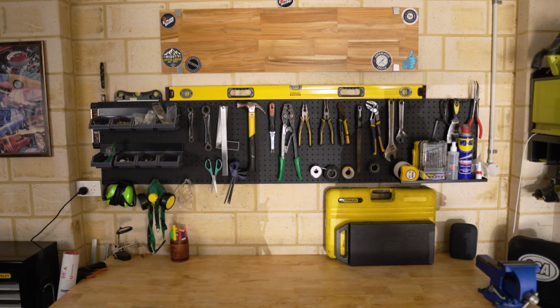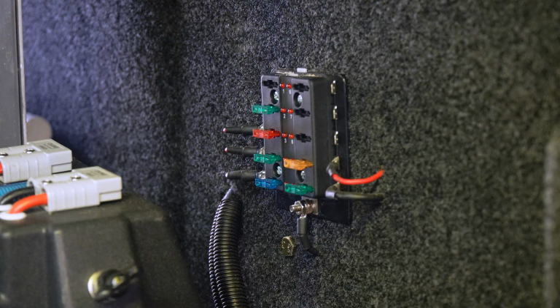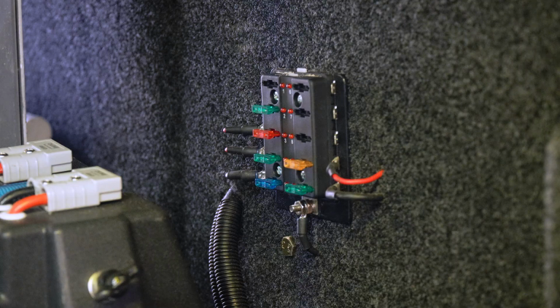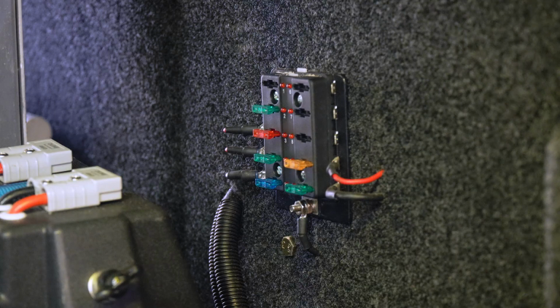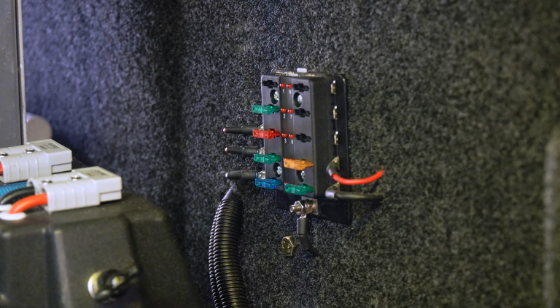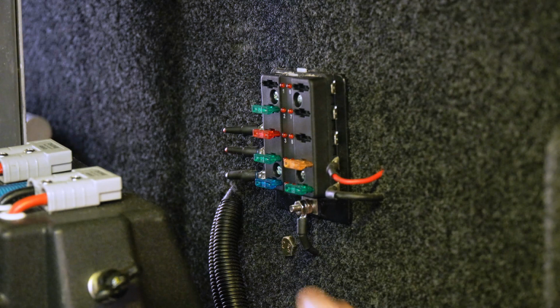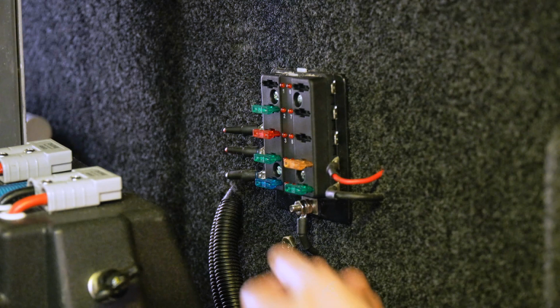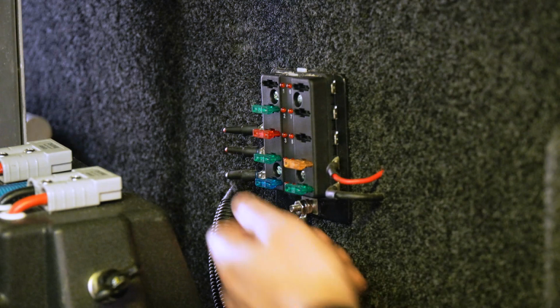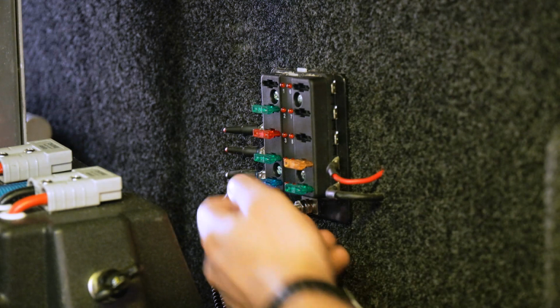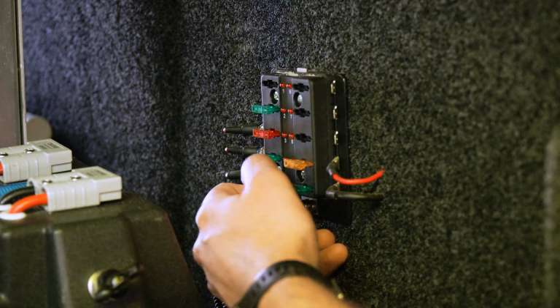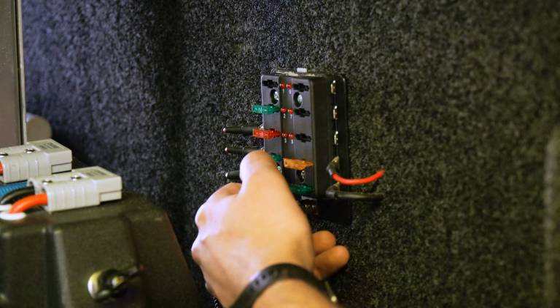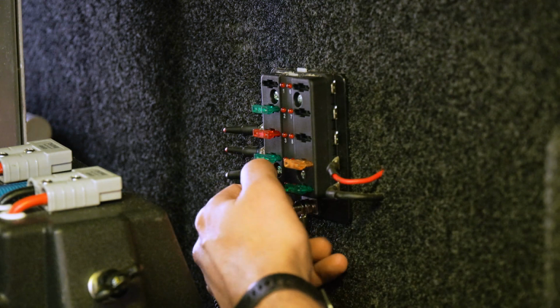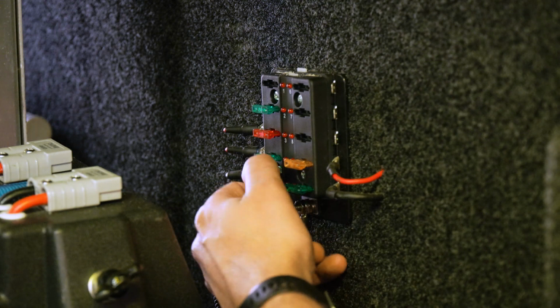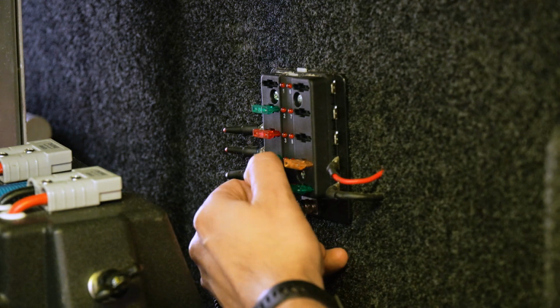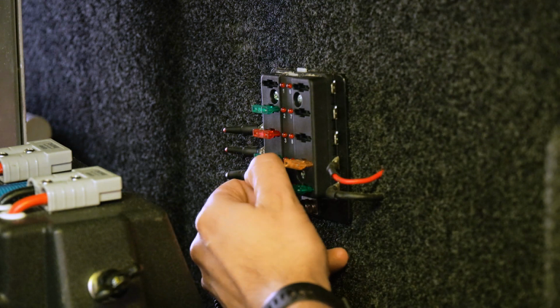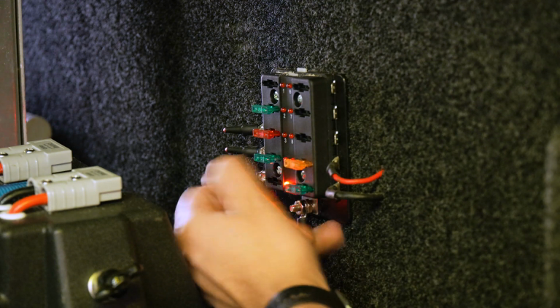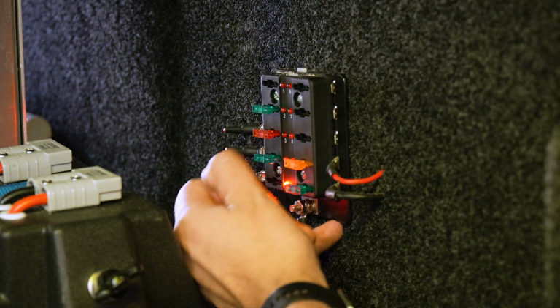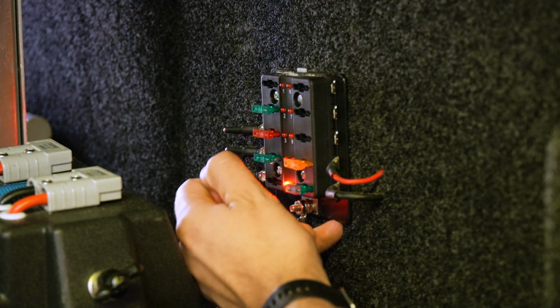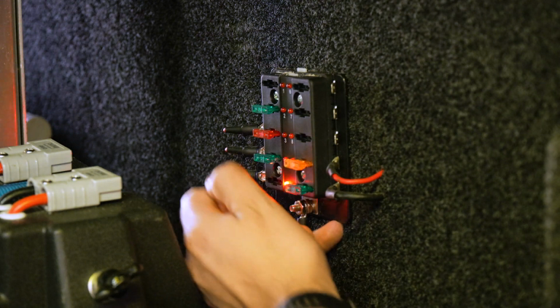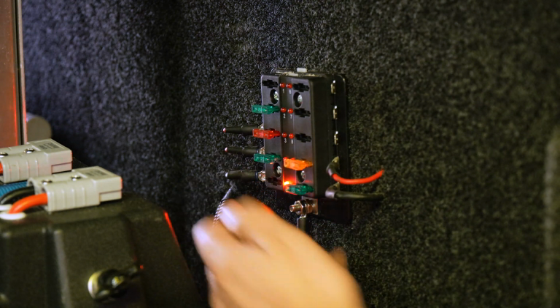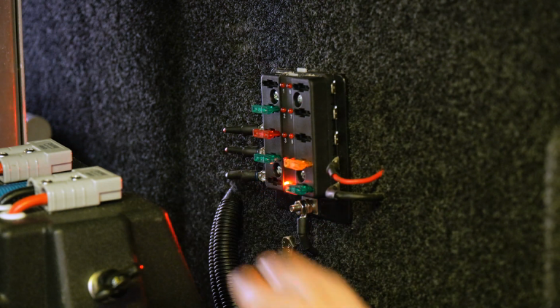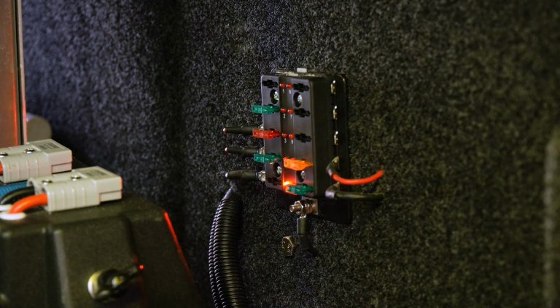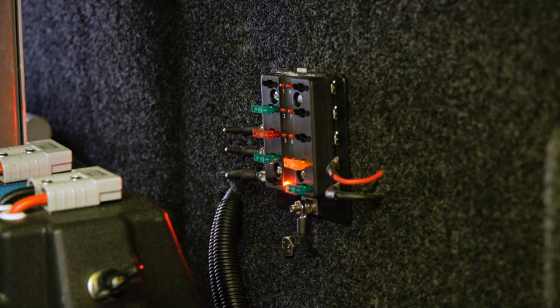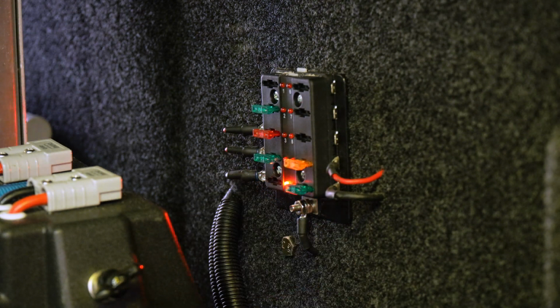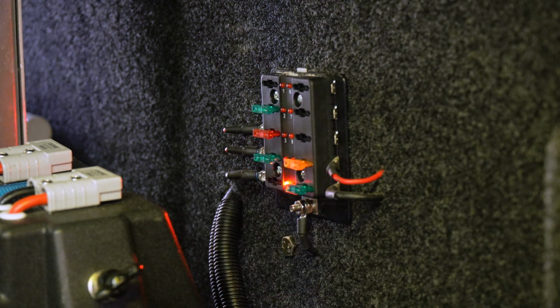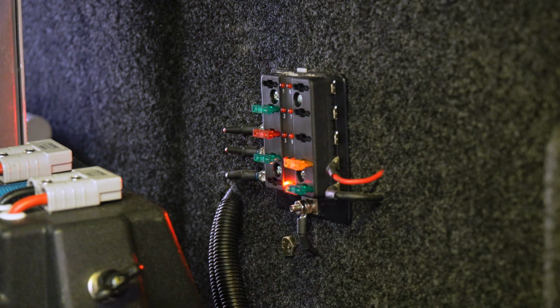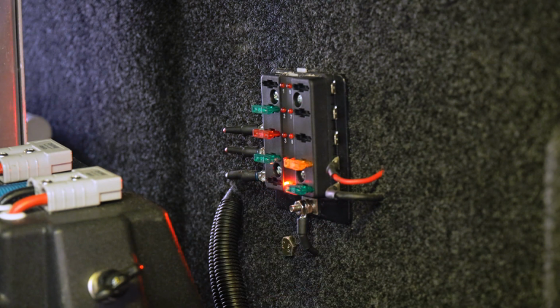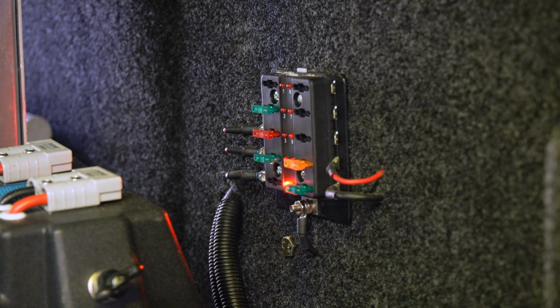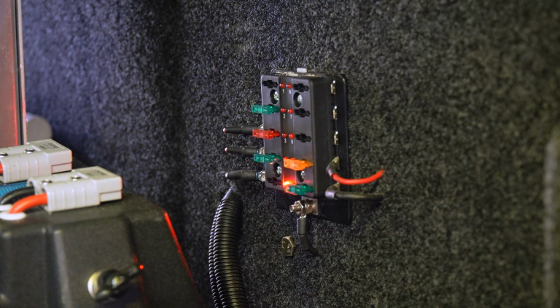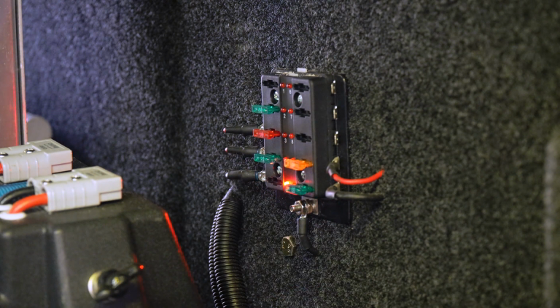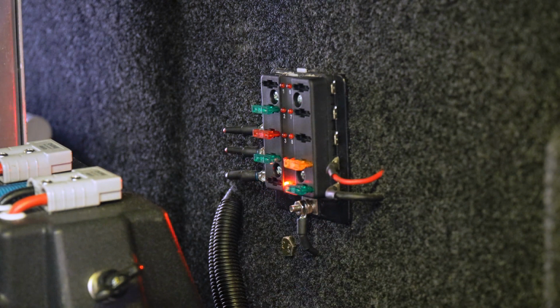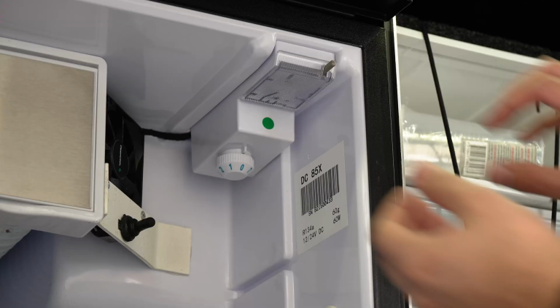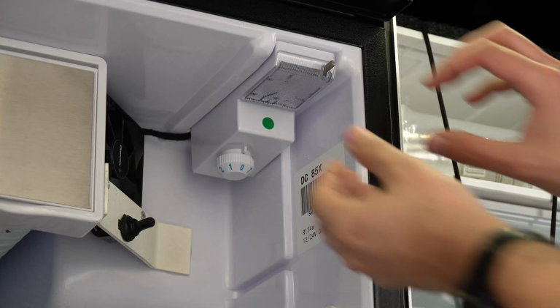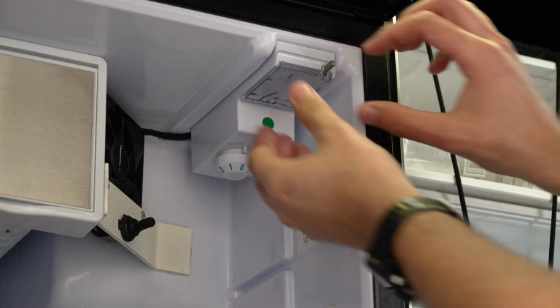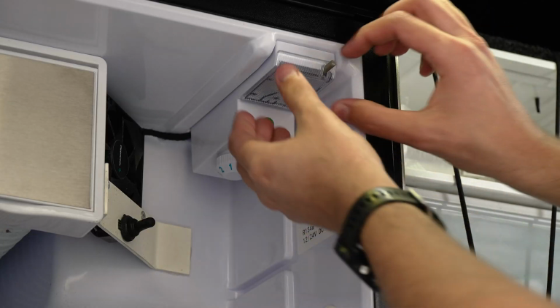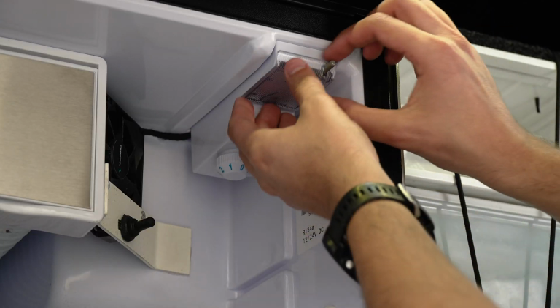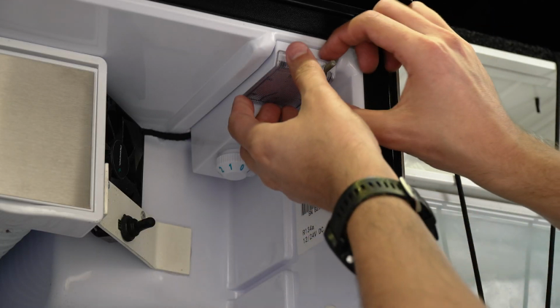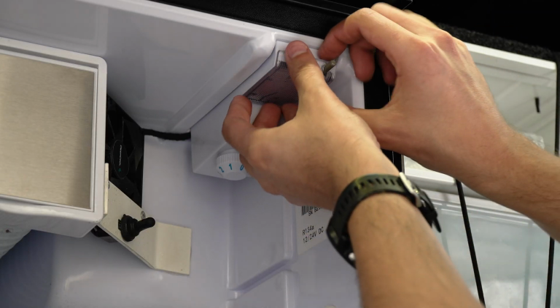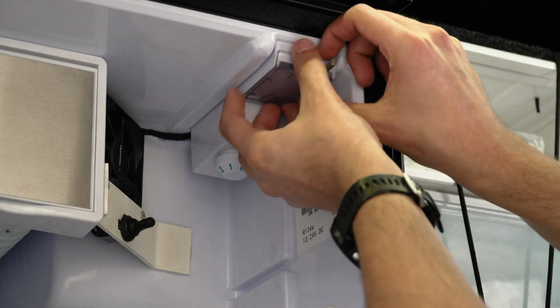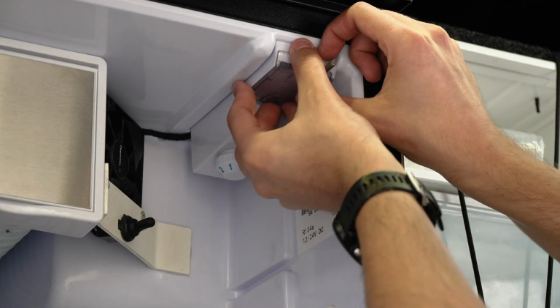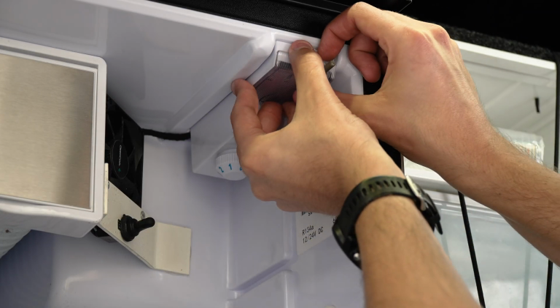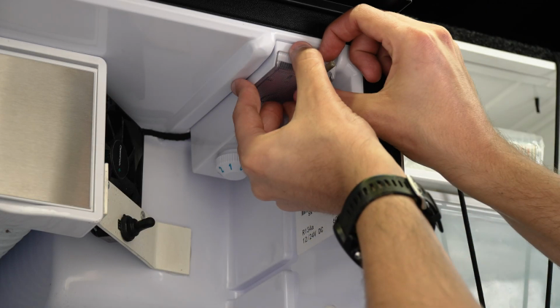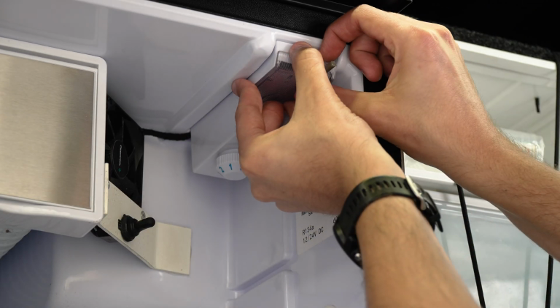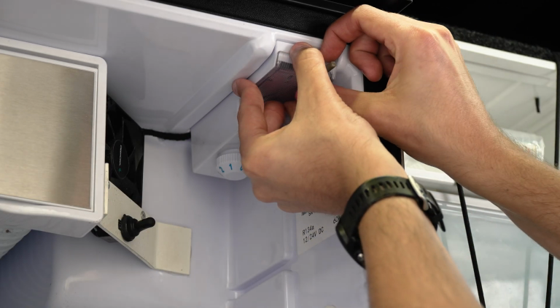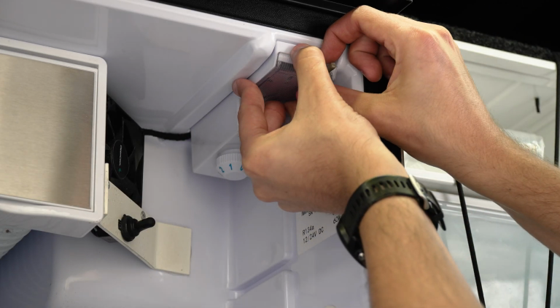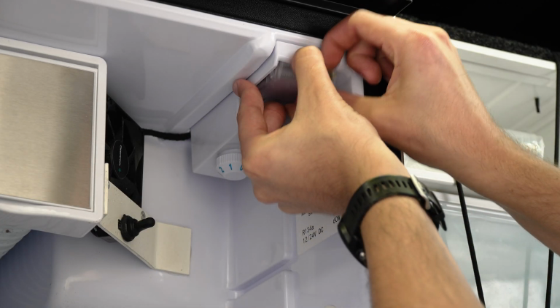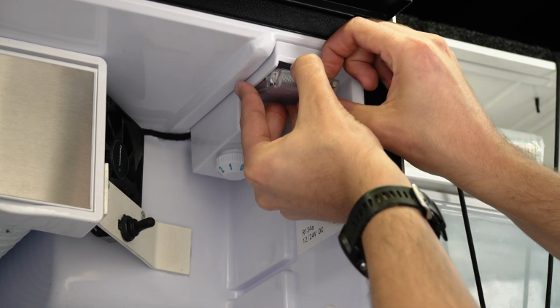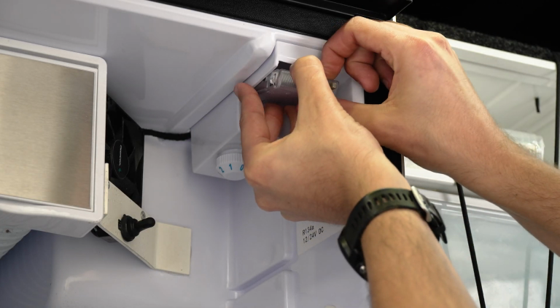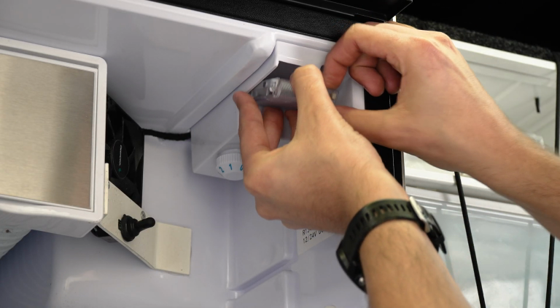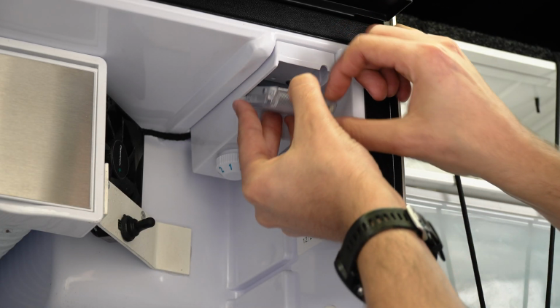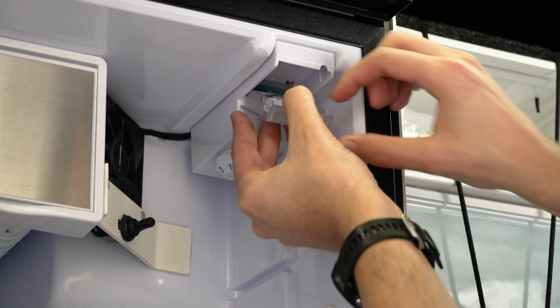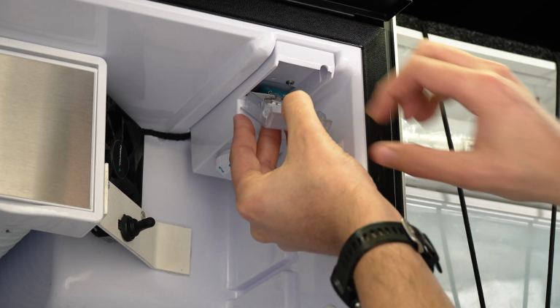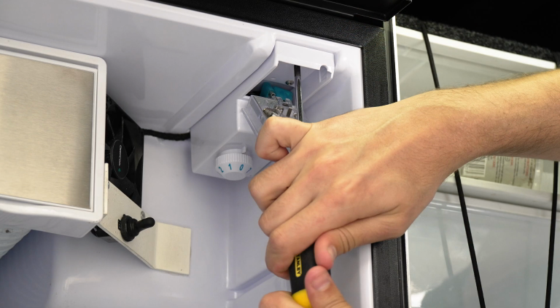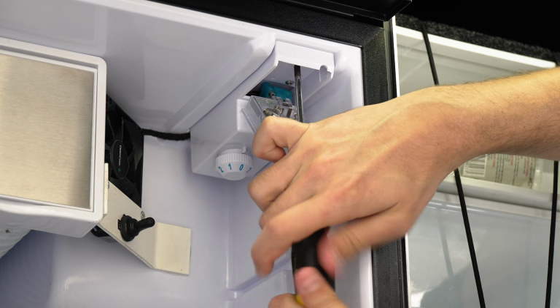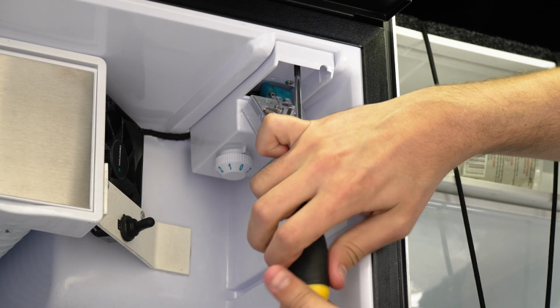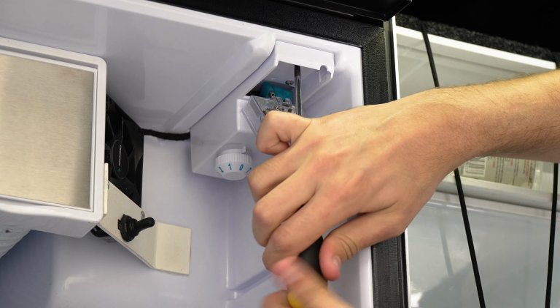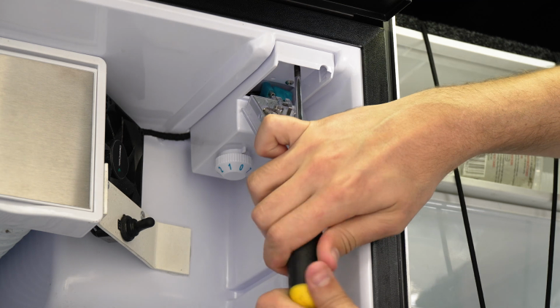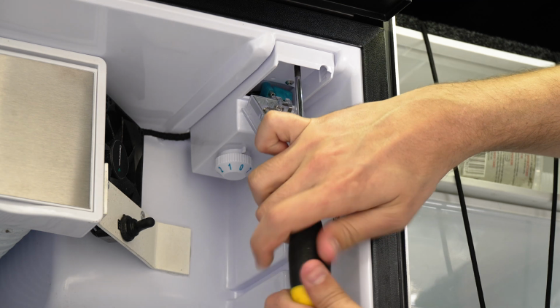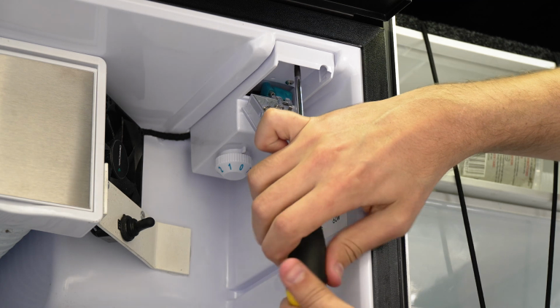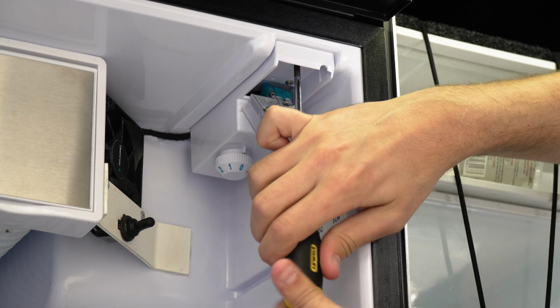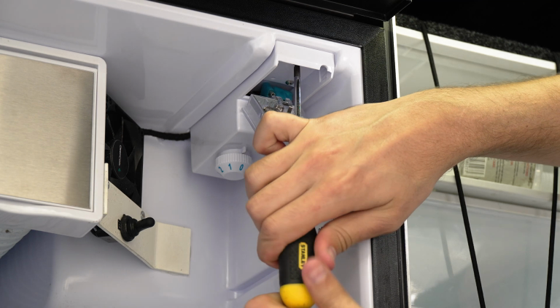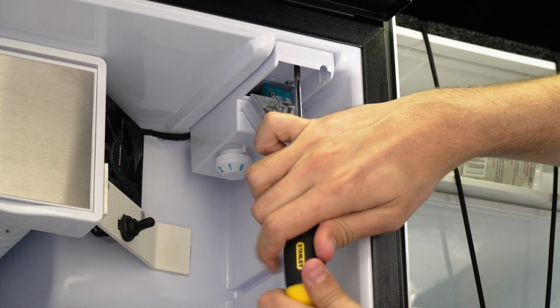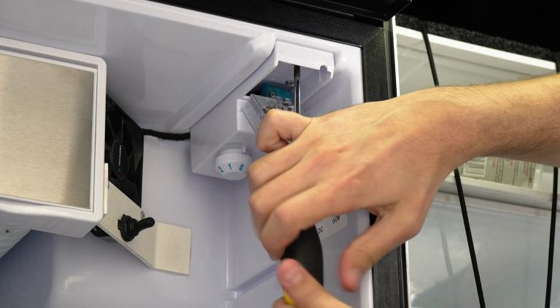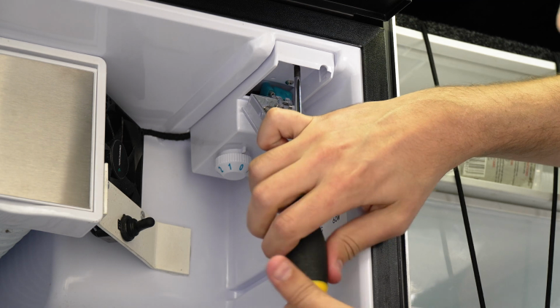The first important step is to remove the fuse for the fridge or simply unplug it, because we don't want any power running through the wires we're about to work on.